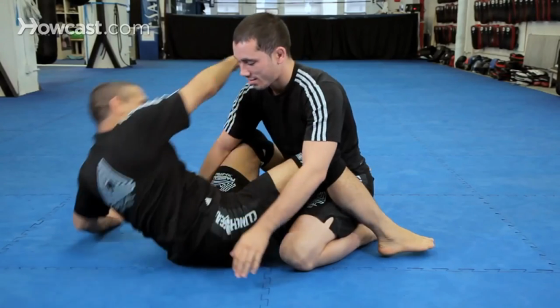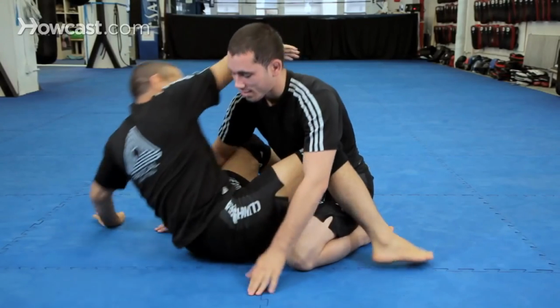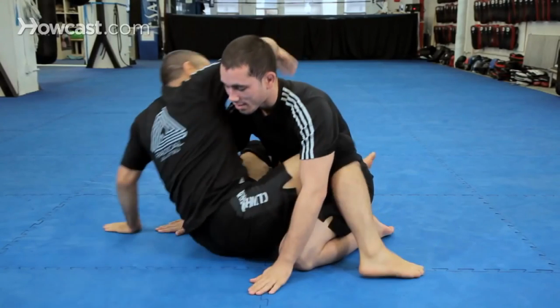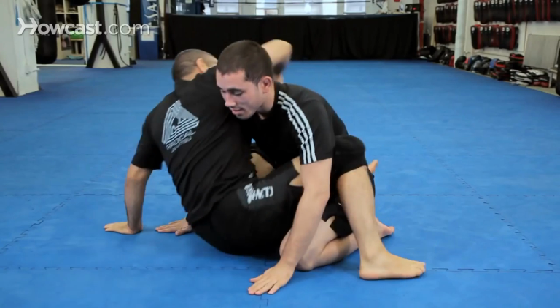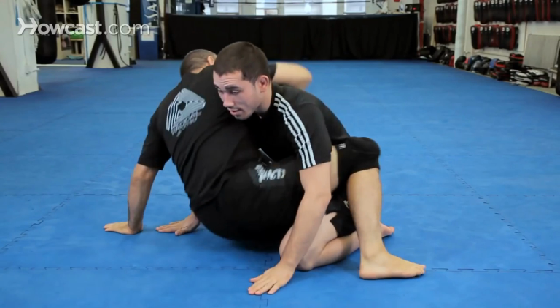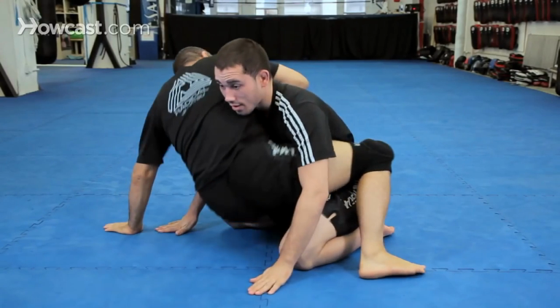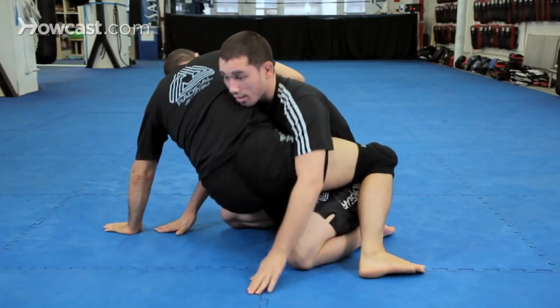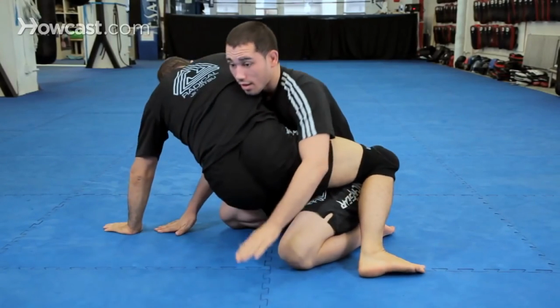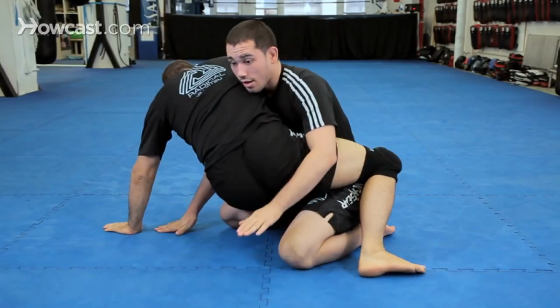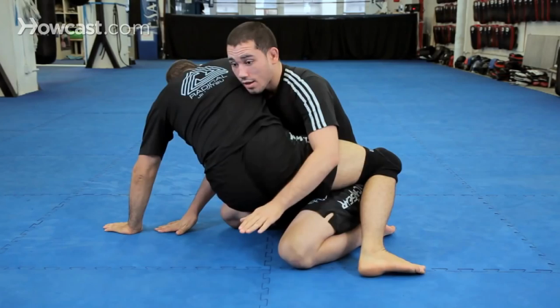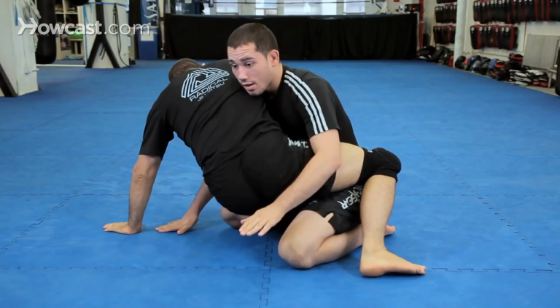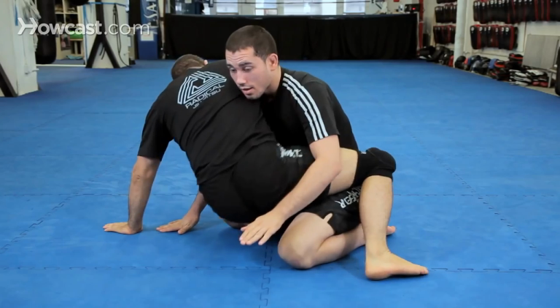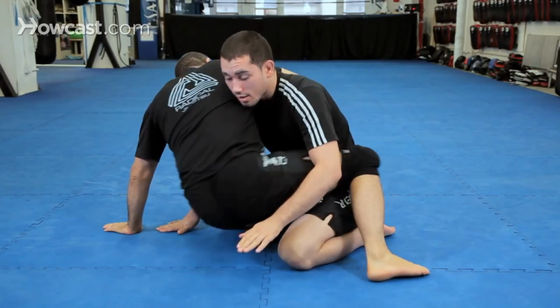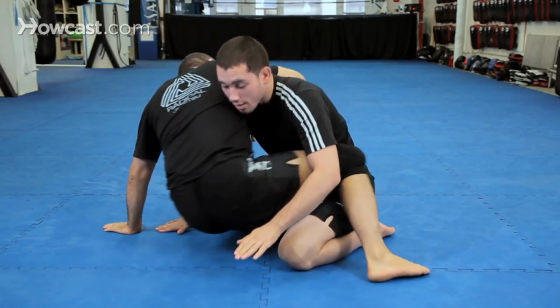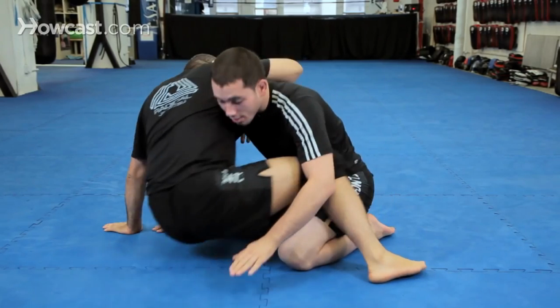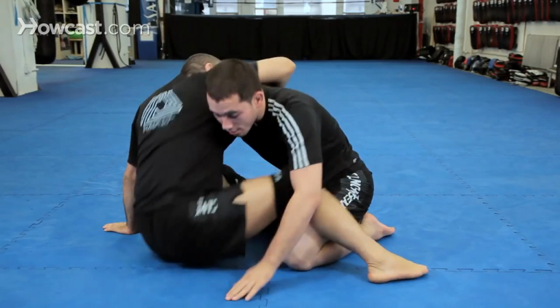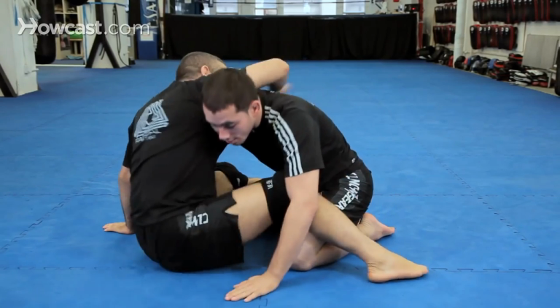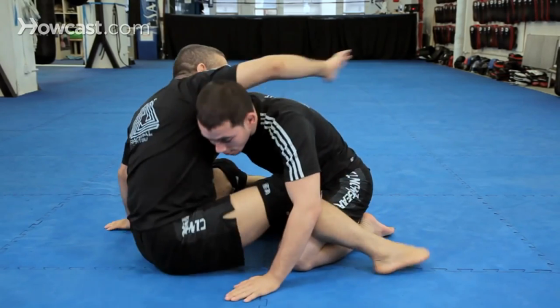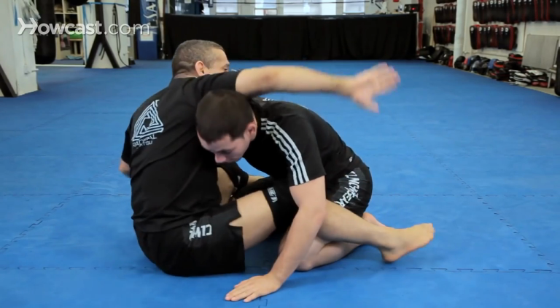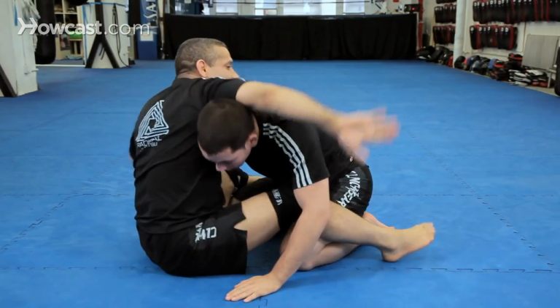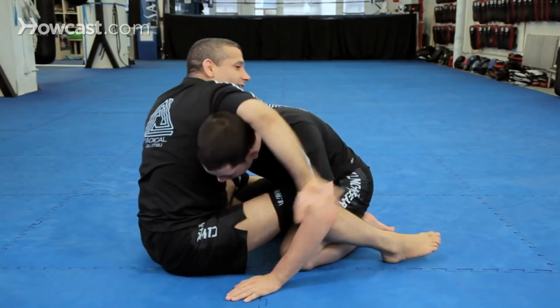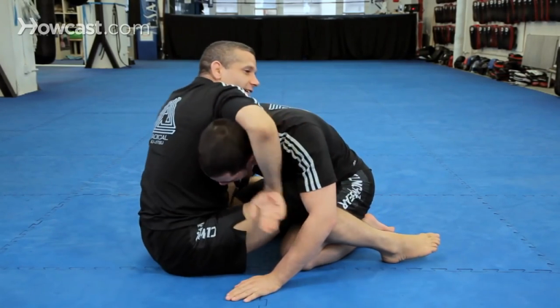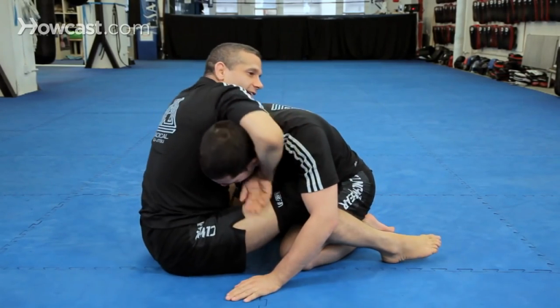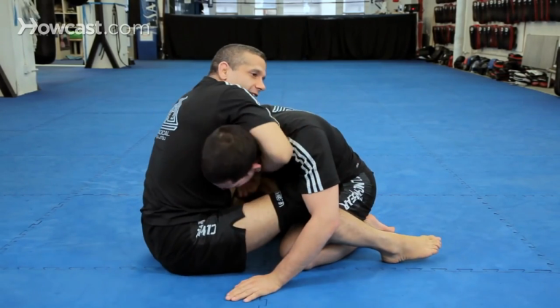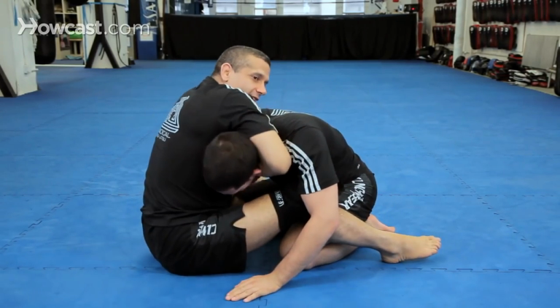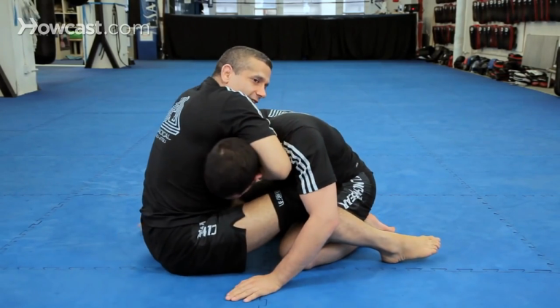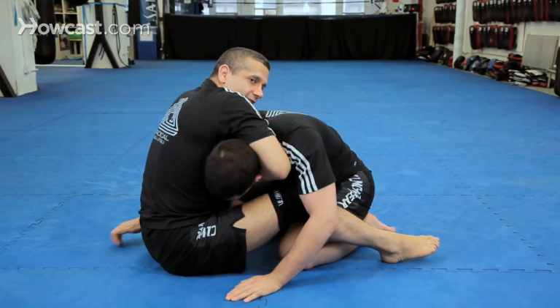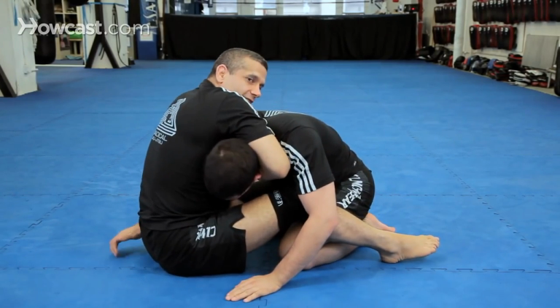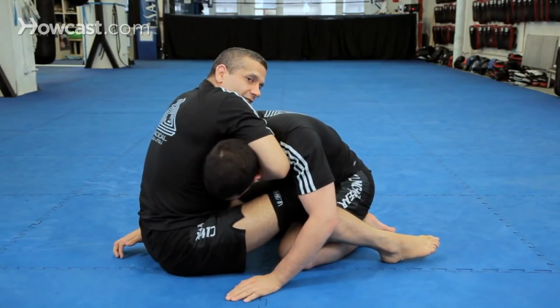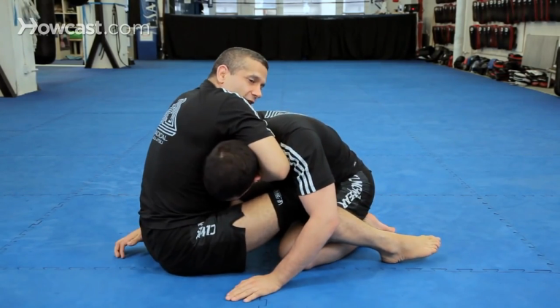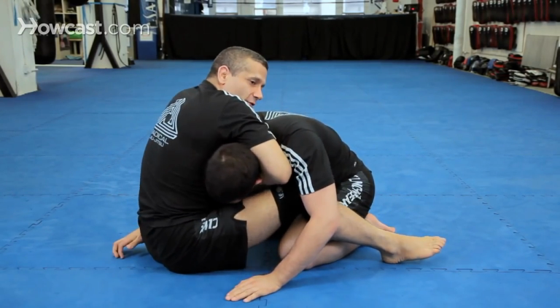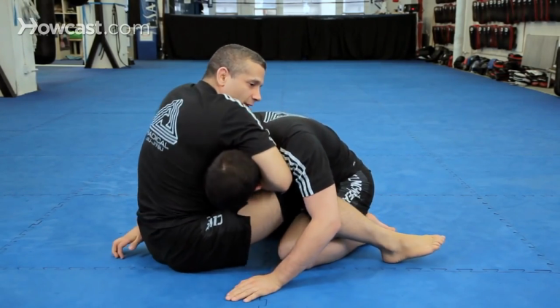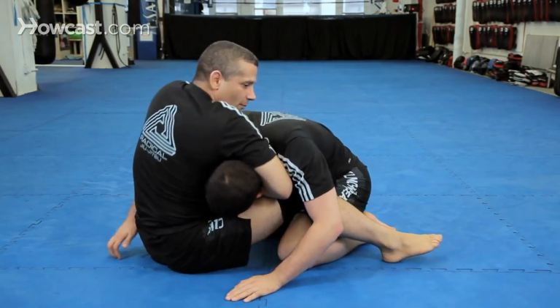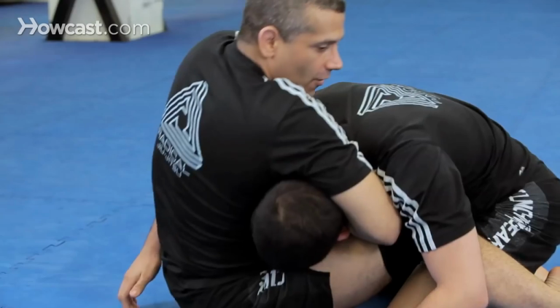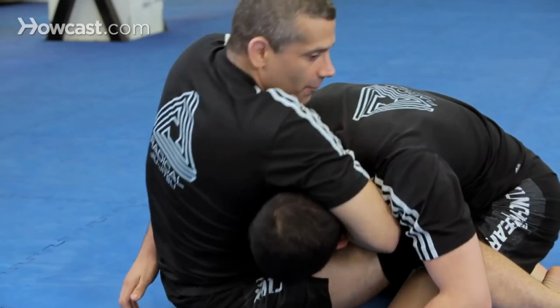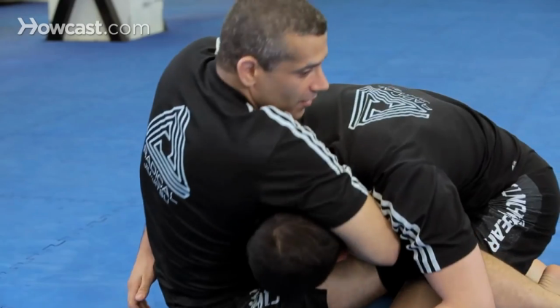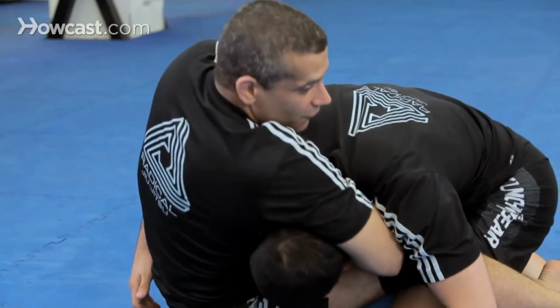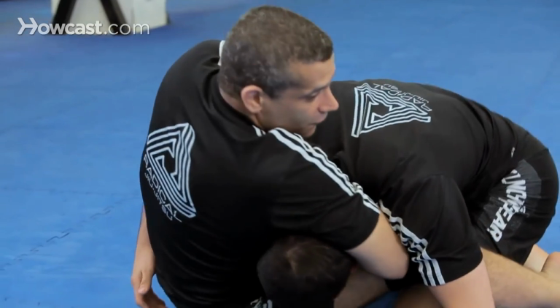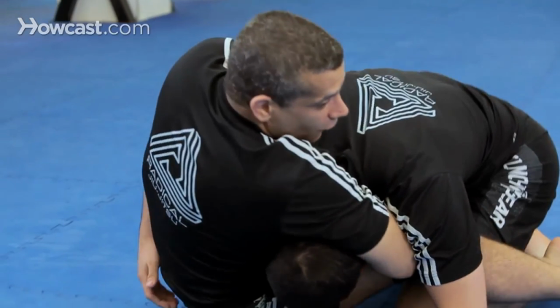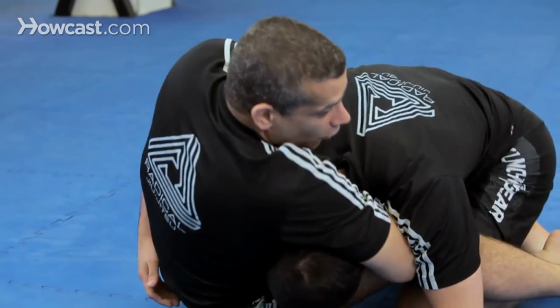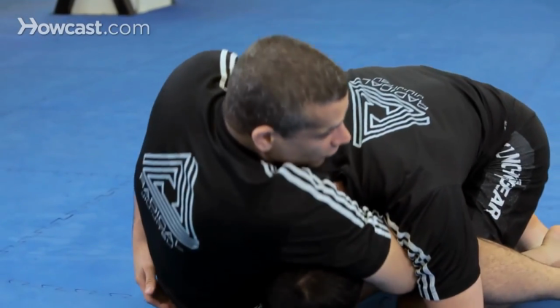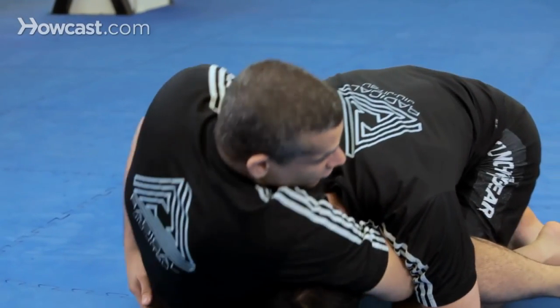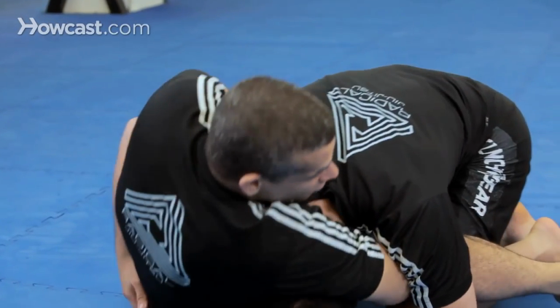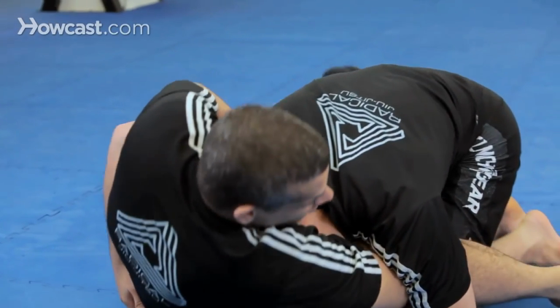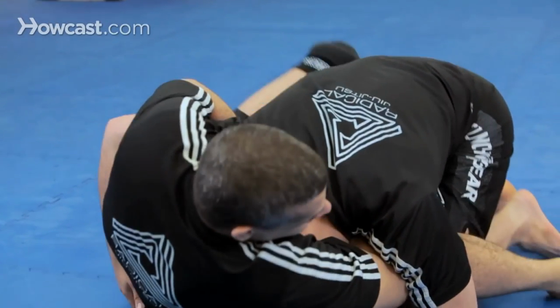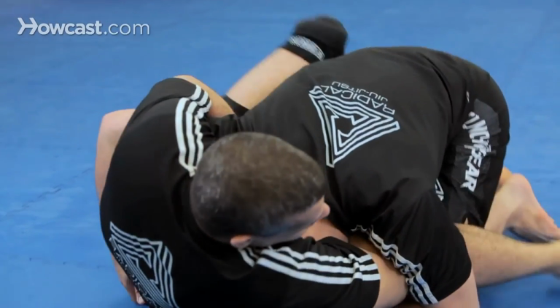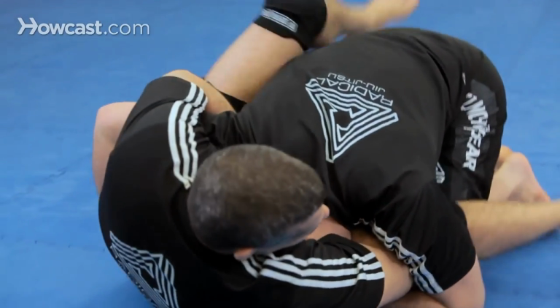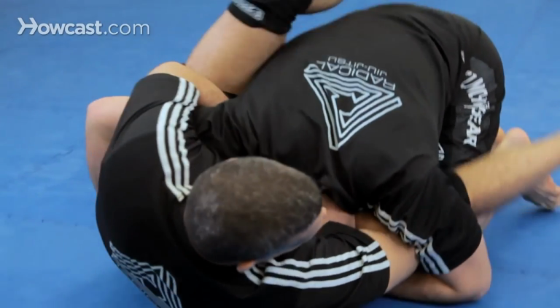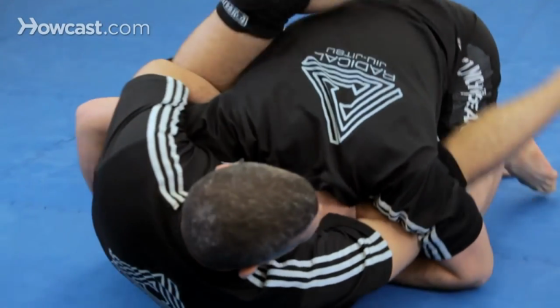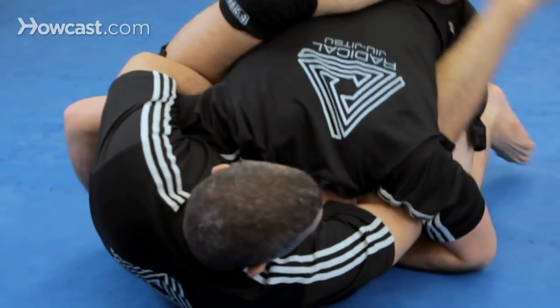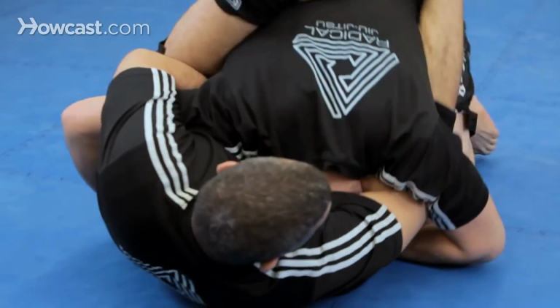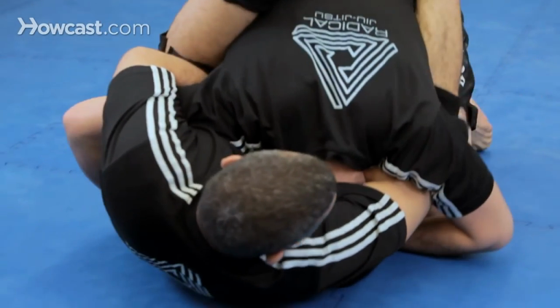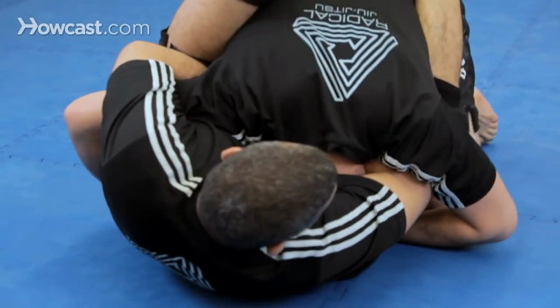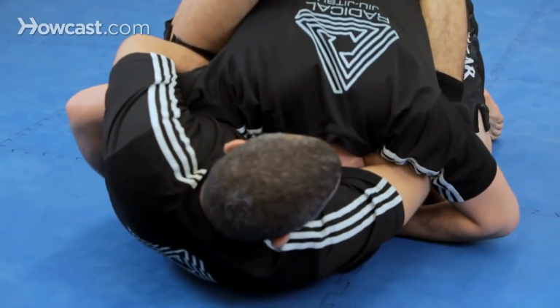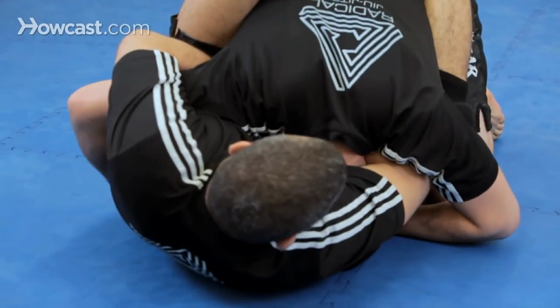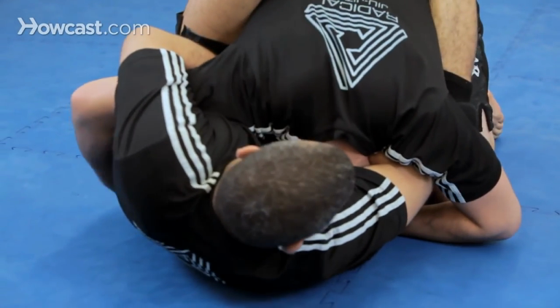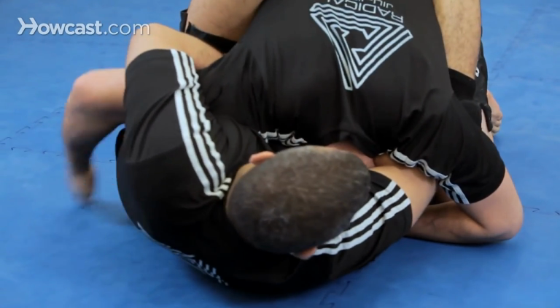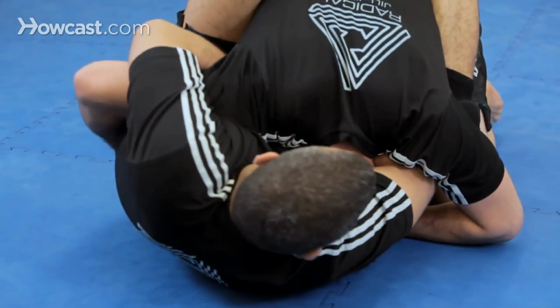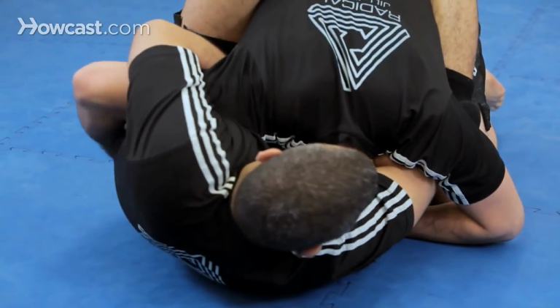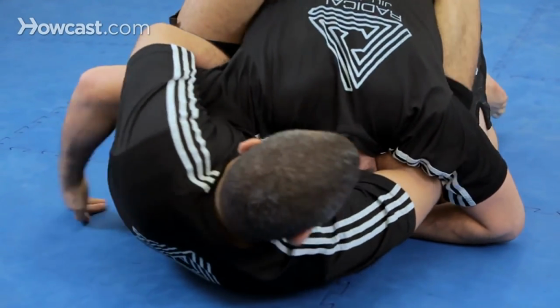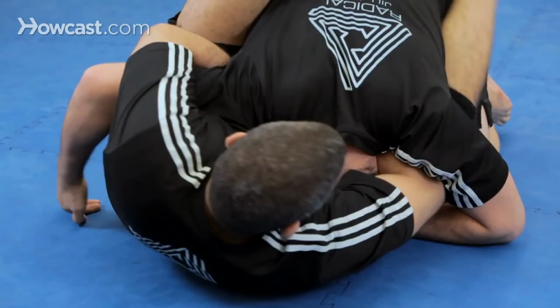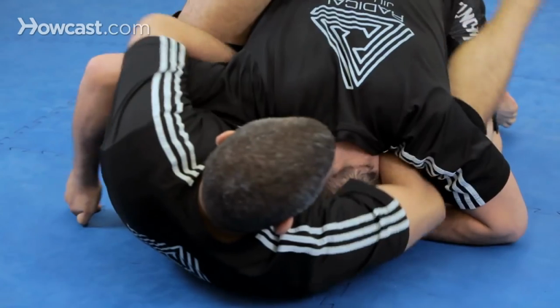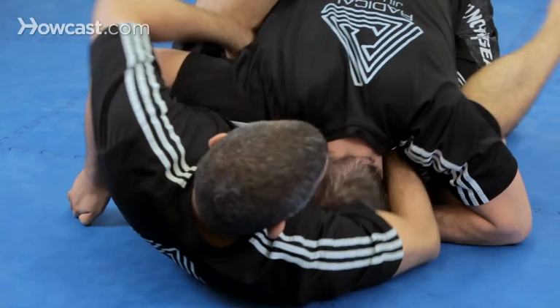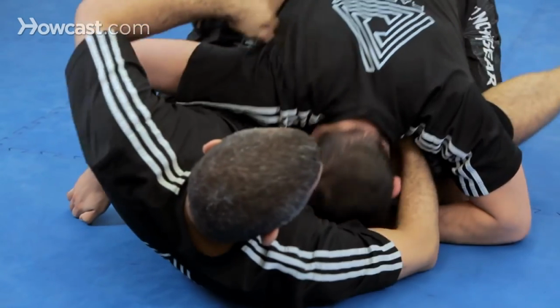Come up, sit back, get the grip, arm in, fall to the side, finish.